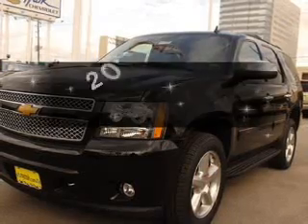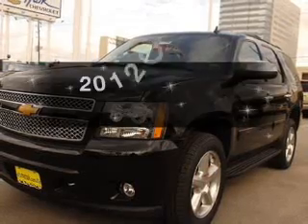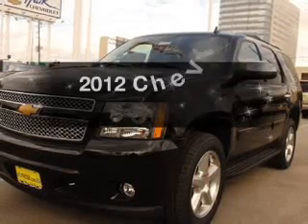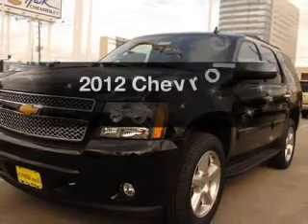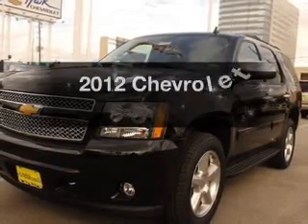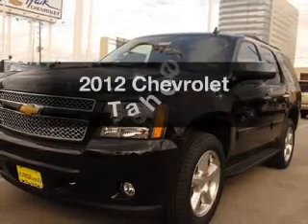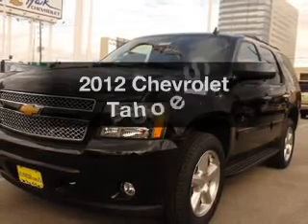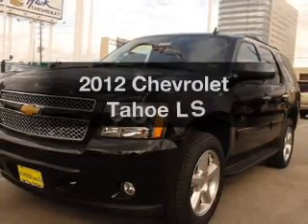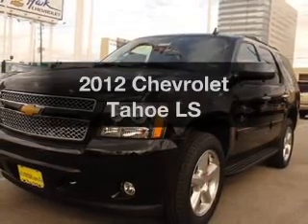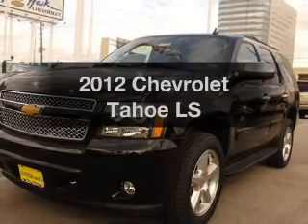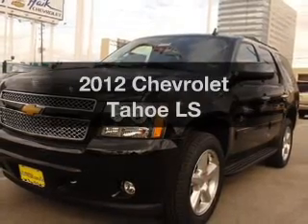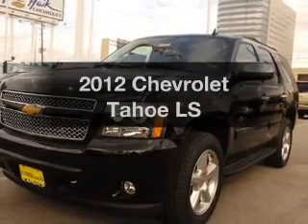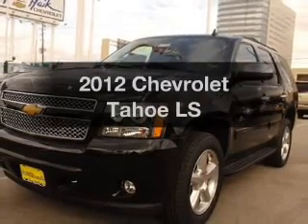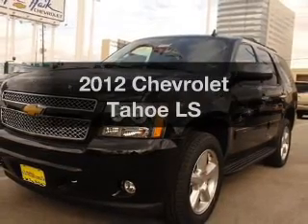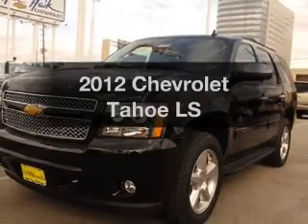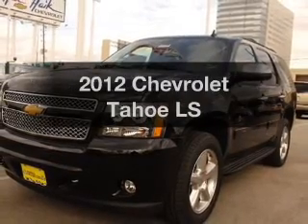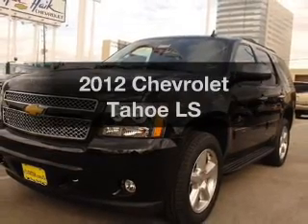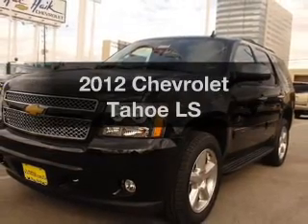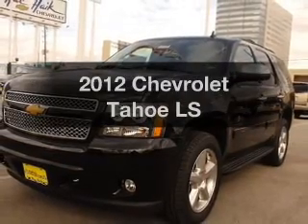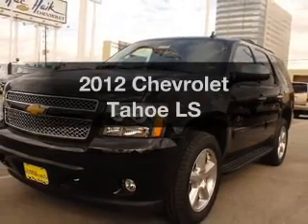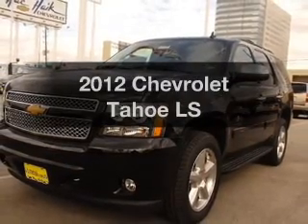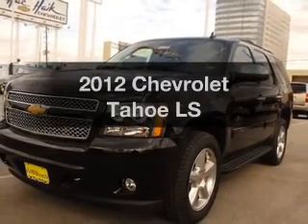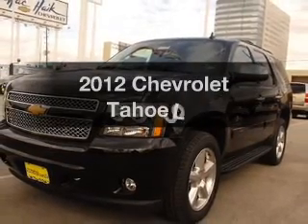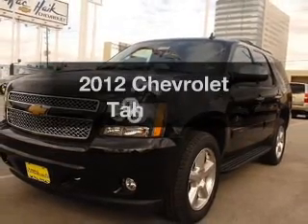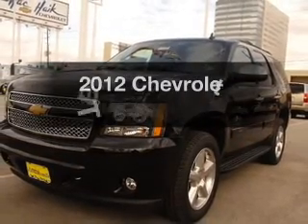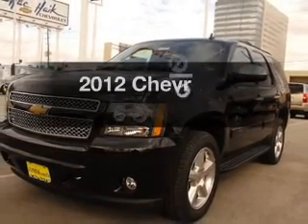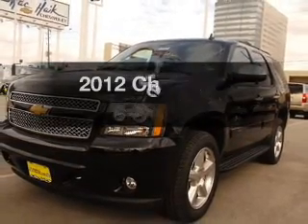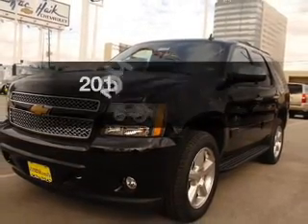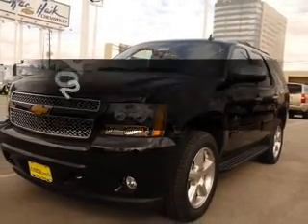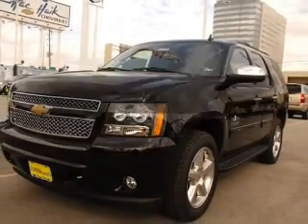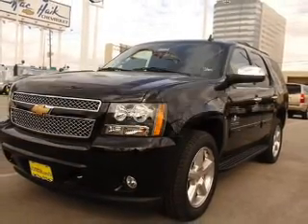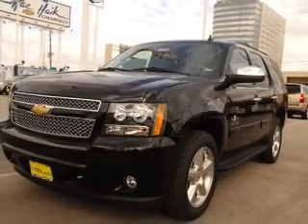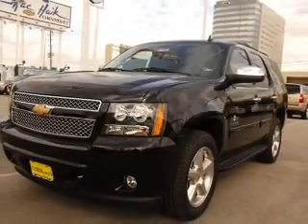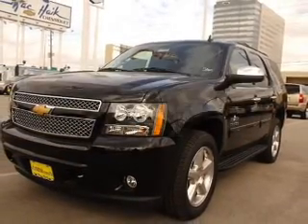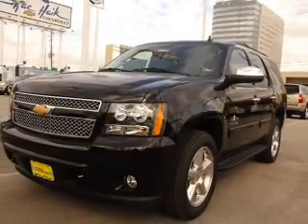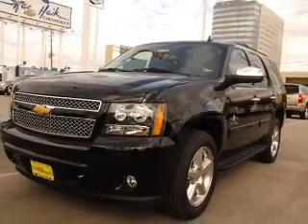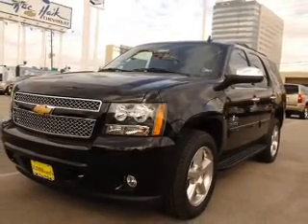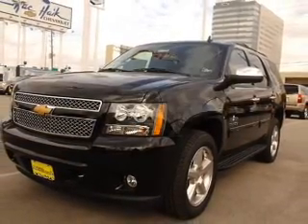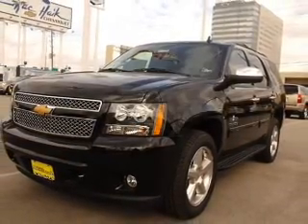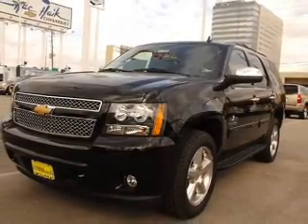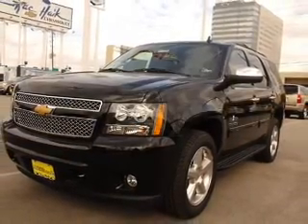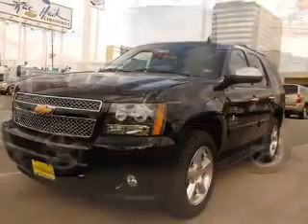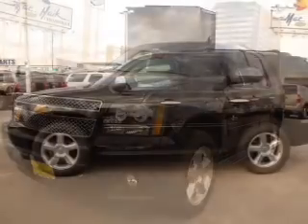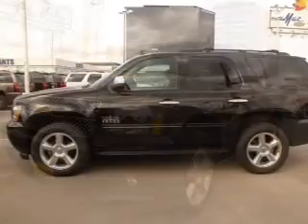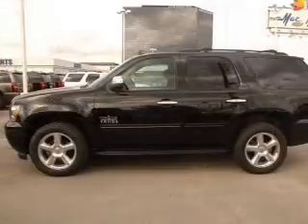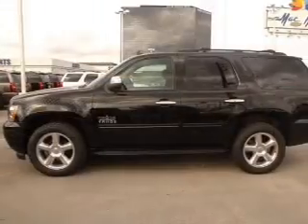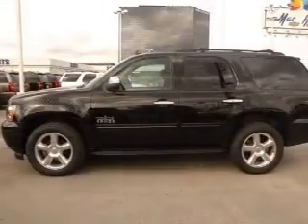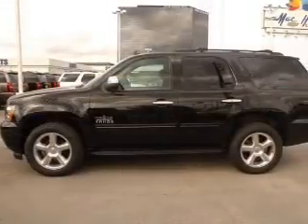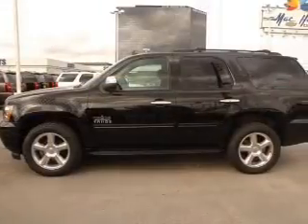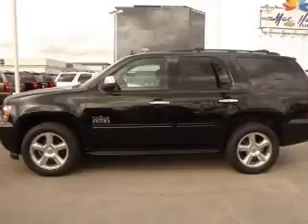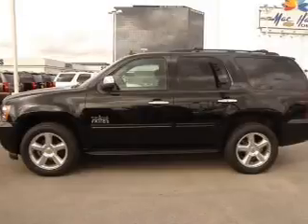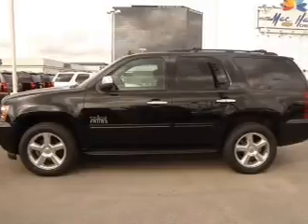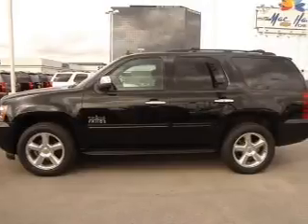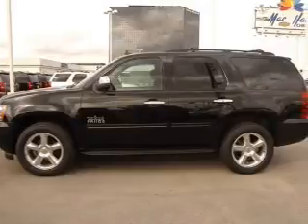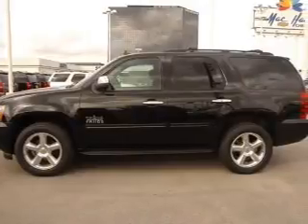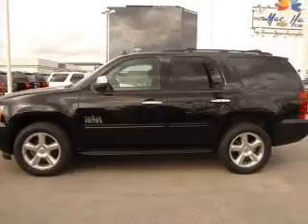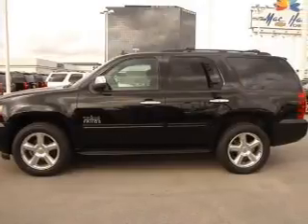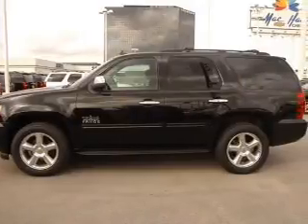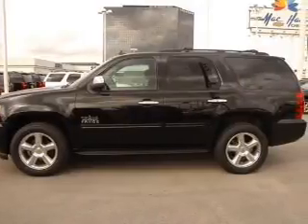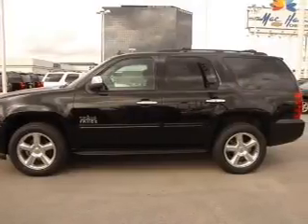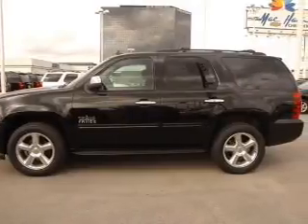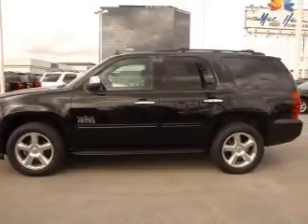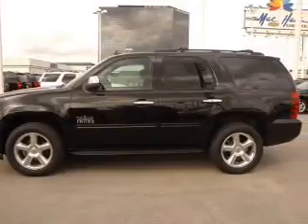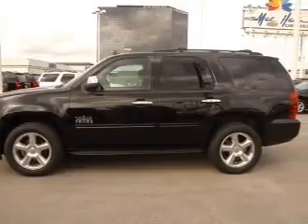Introducing the 2012 Chevrolet Tahoe. If you're looking for an automobile with great attributes, look no further.